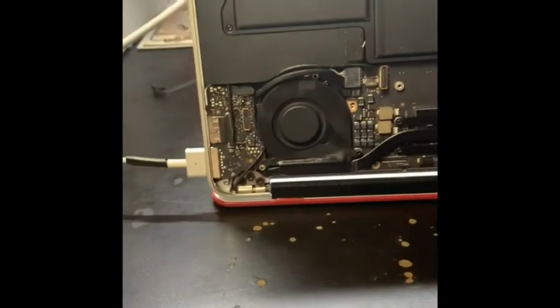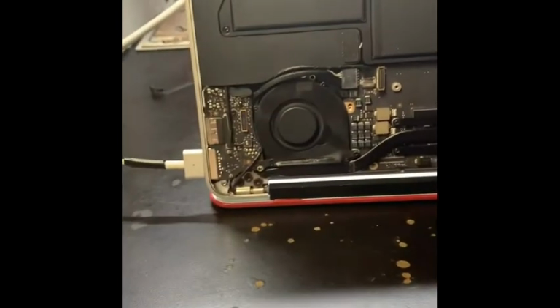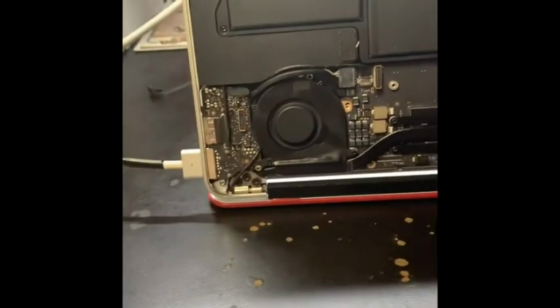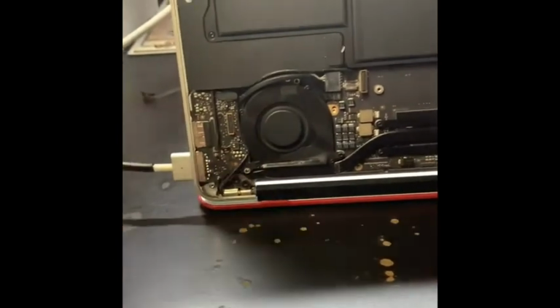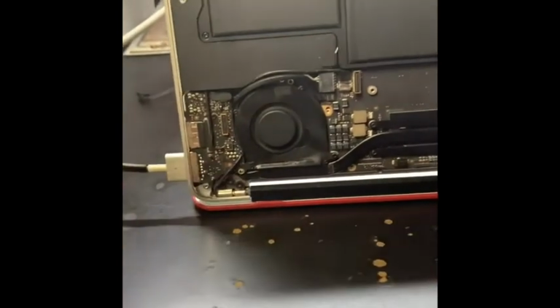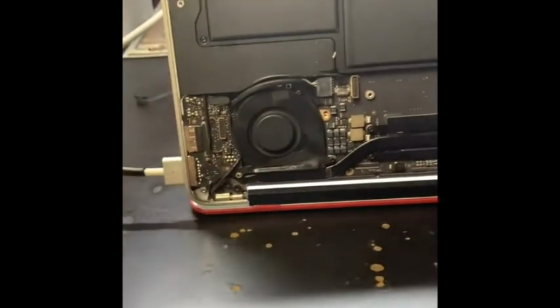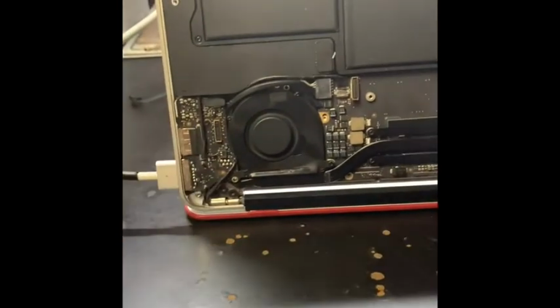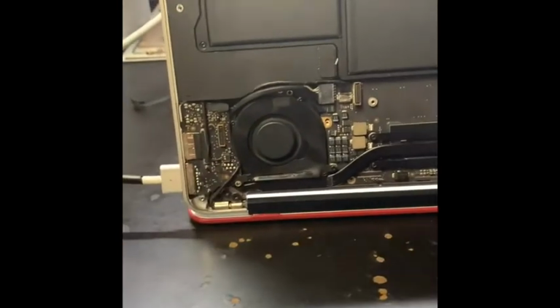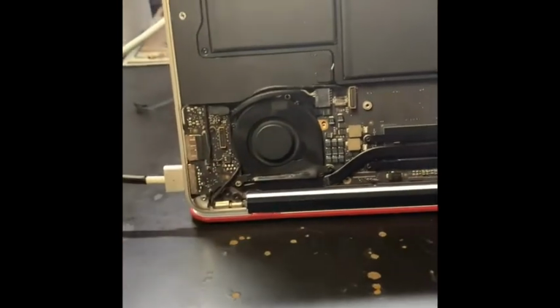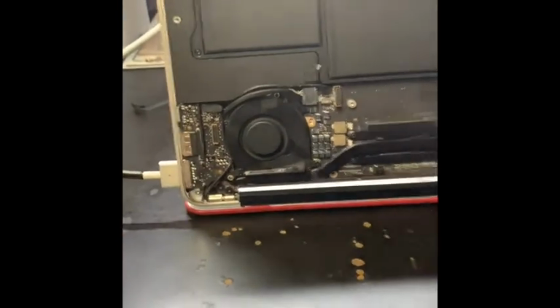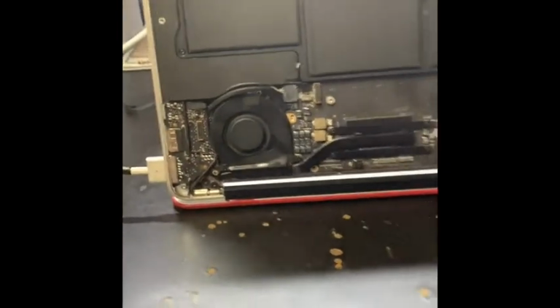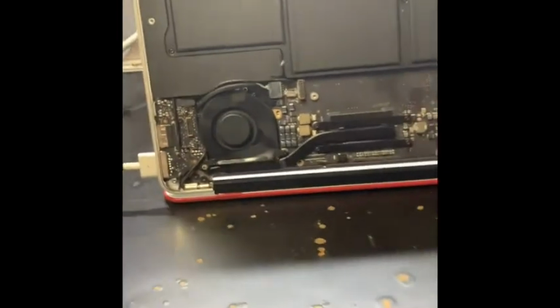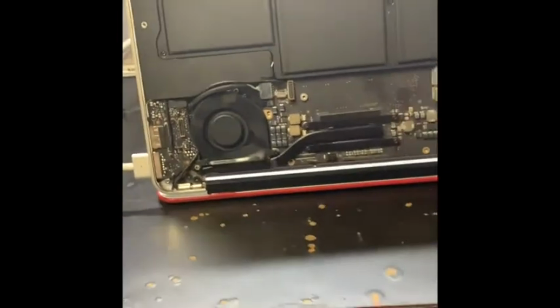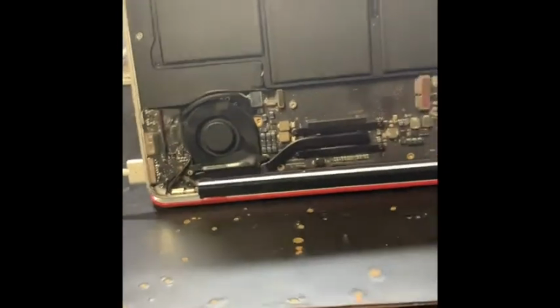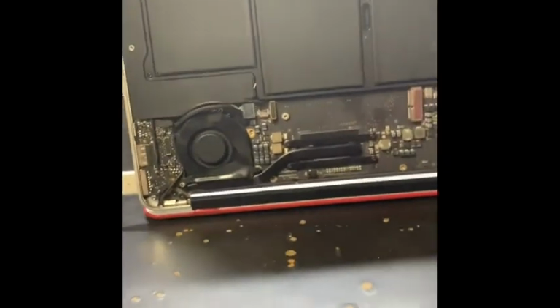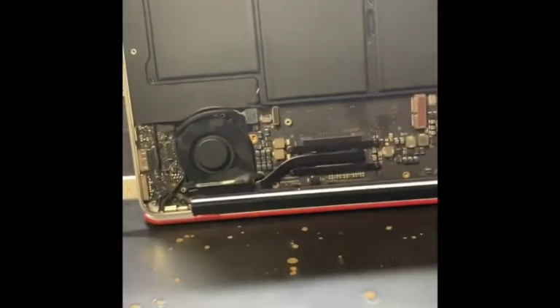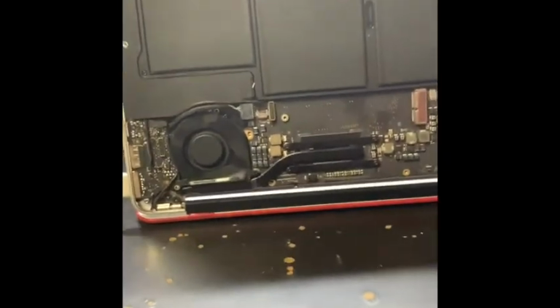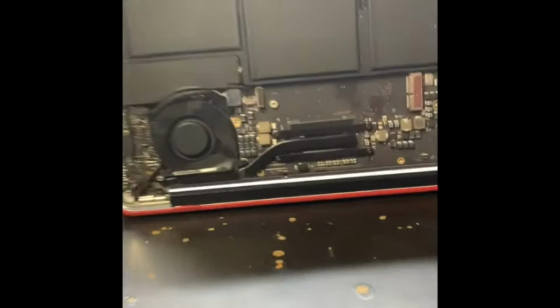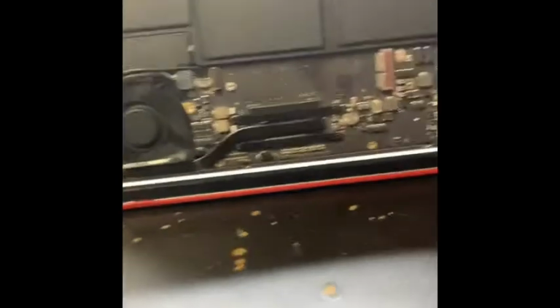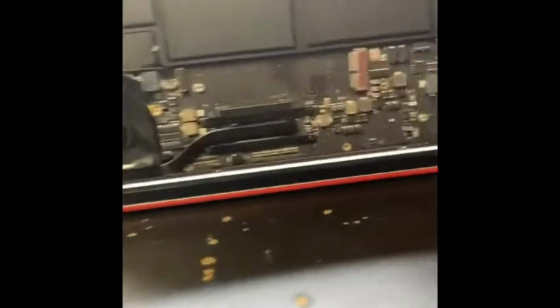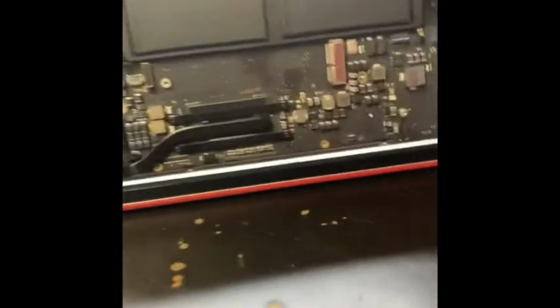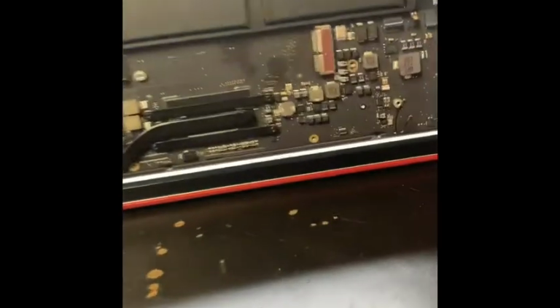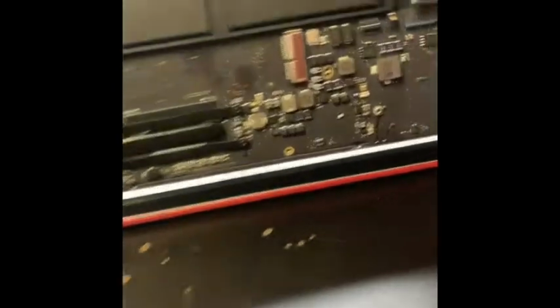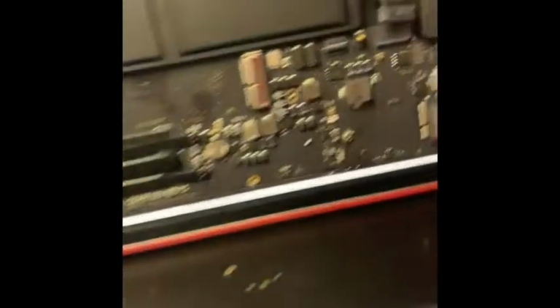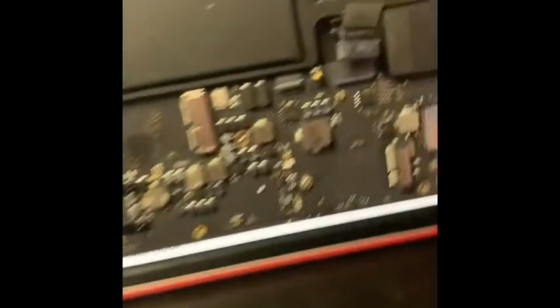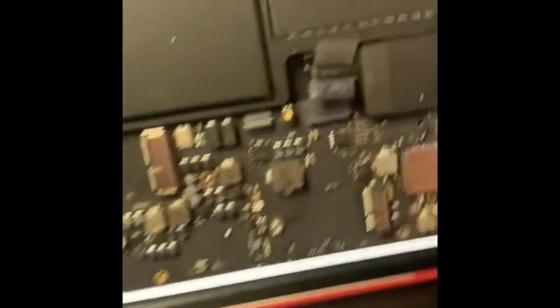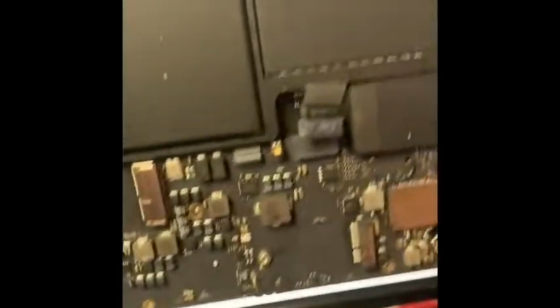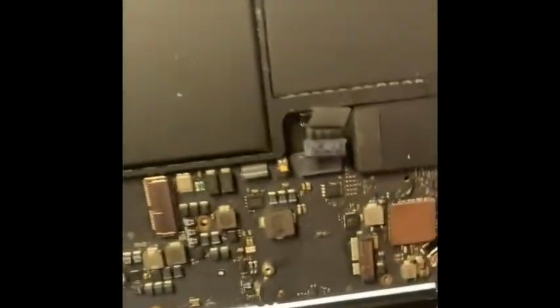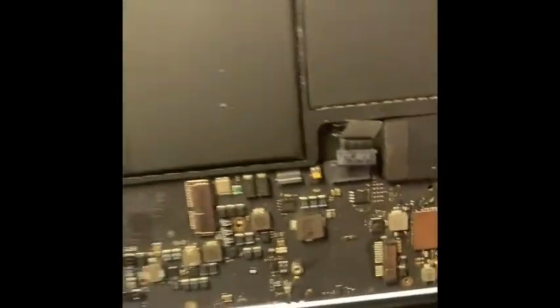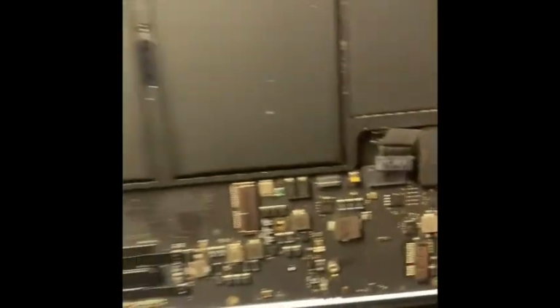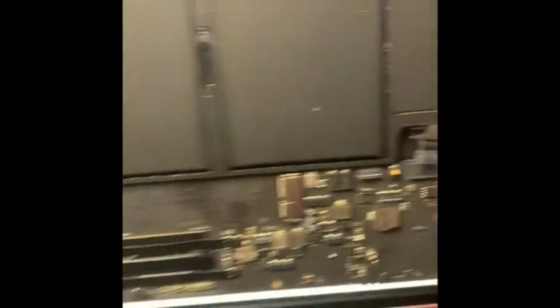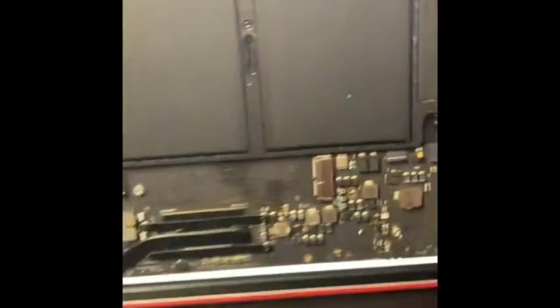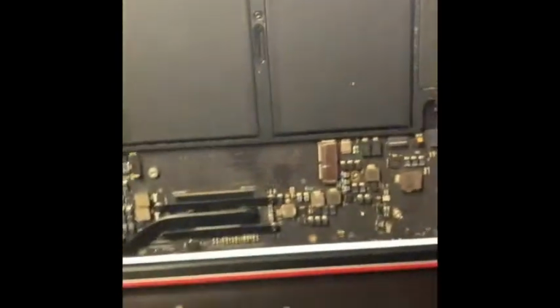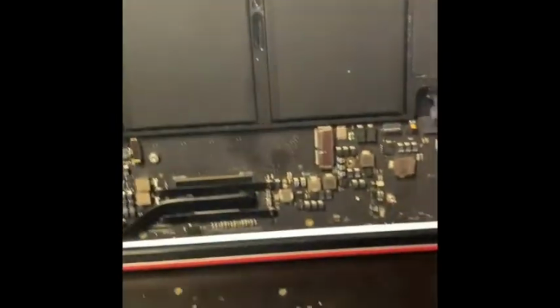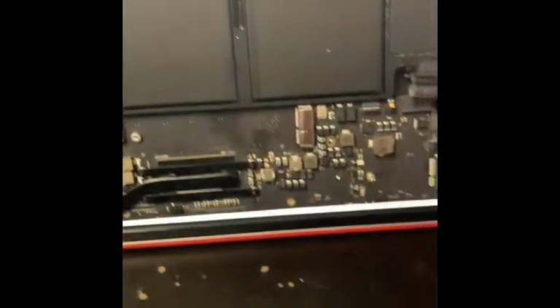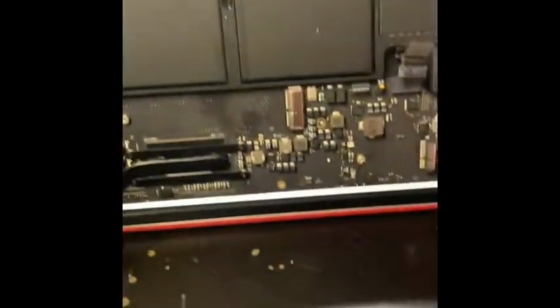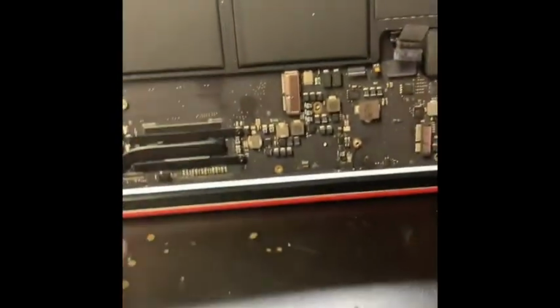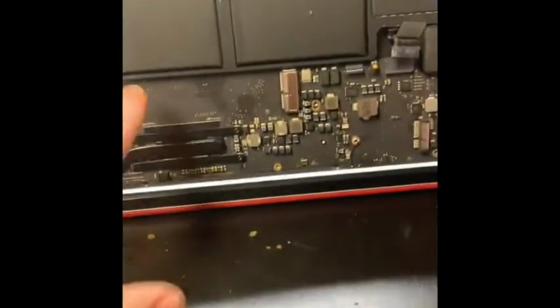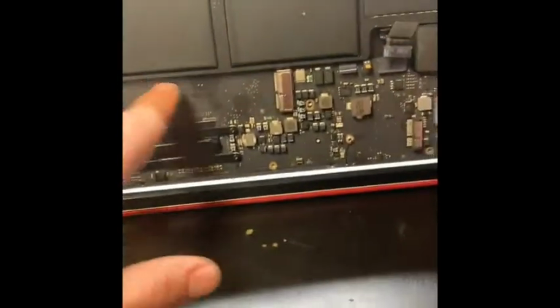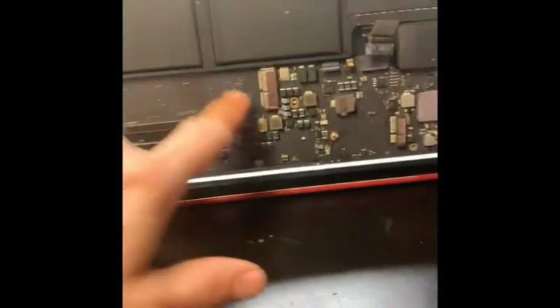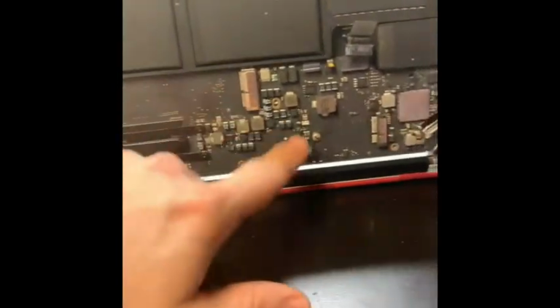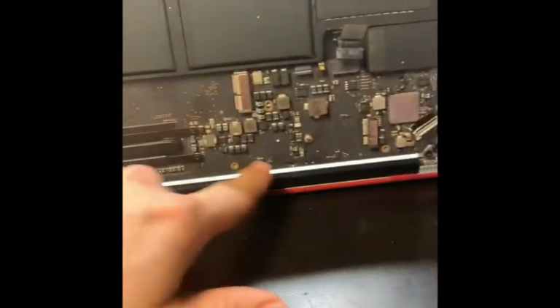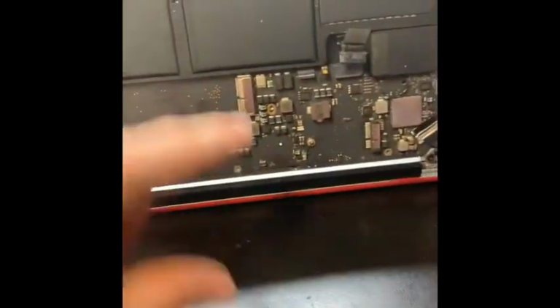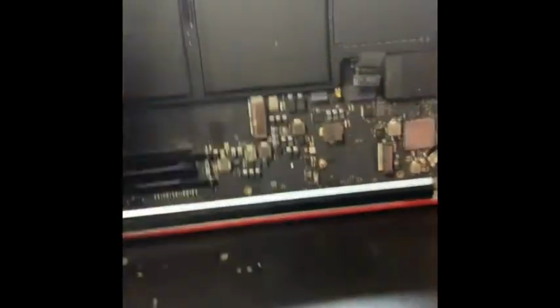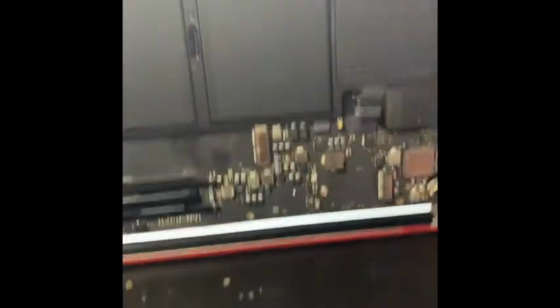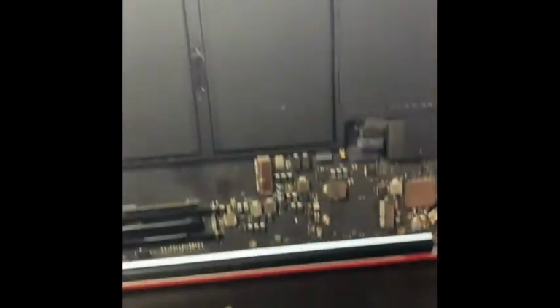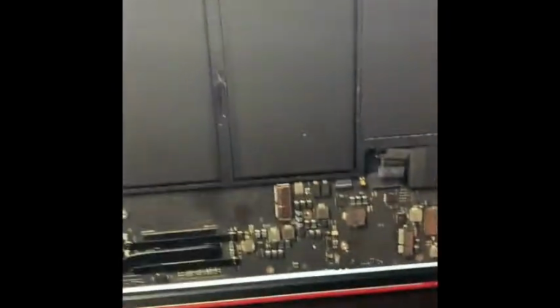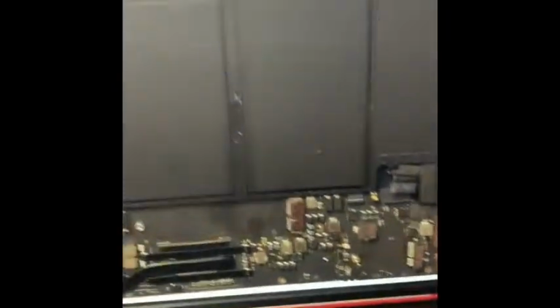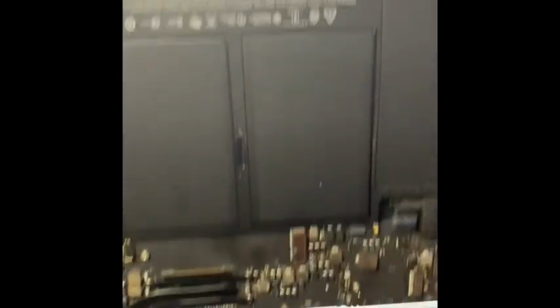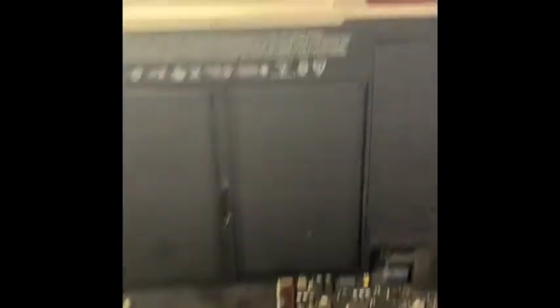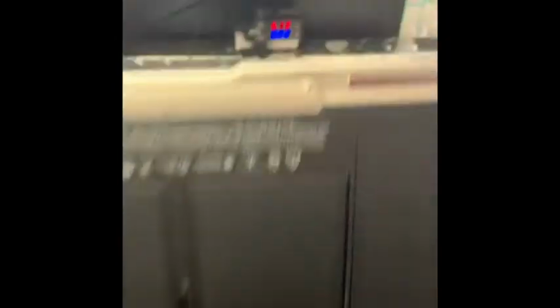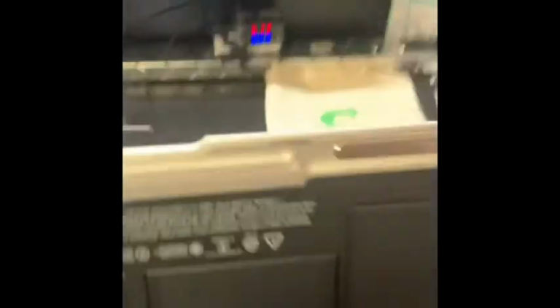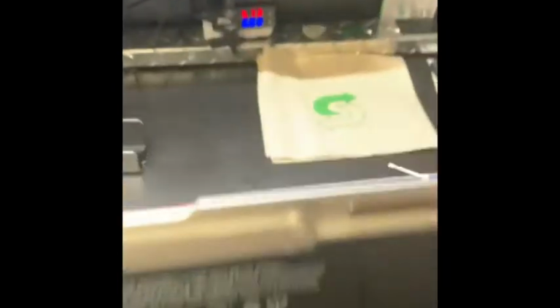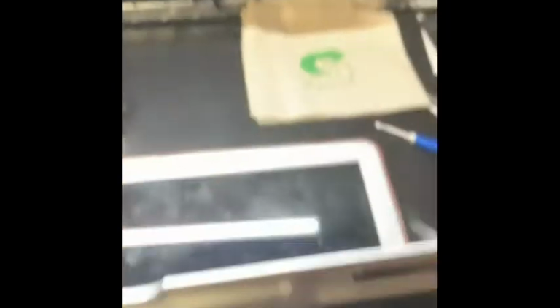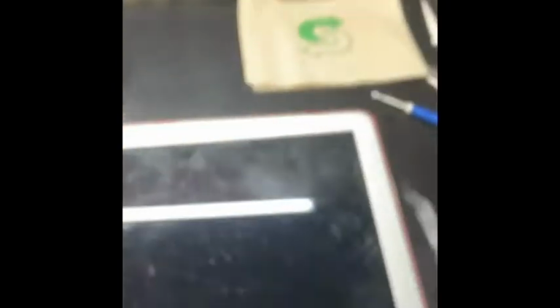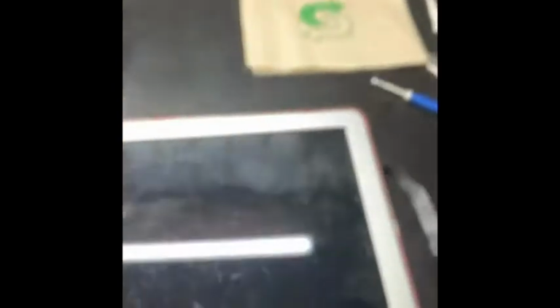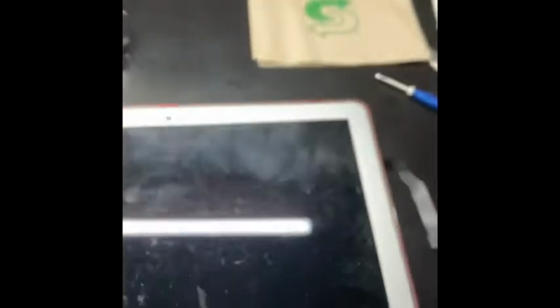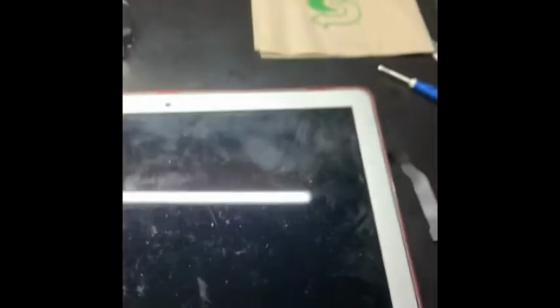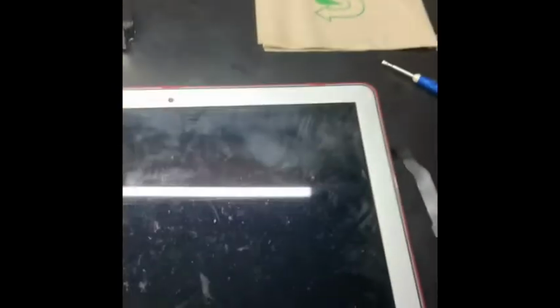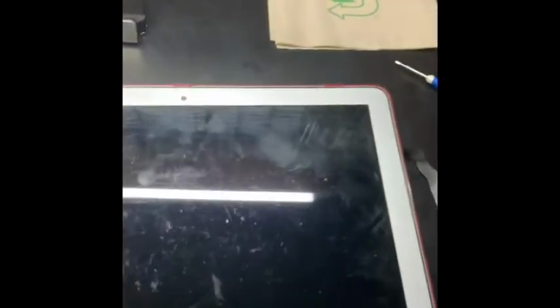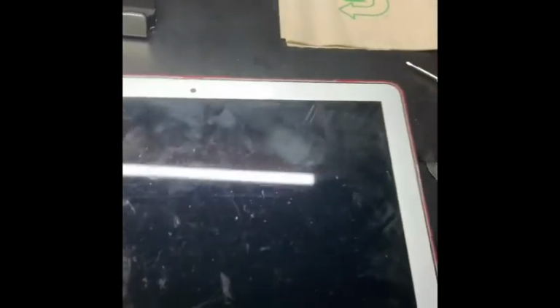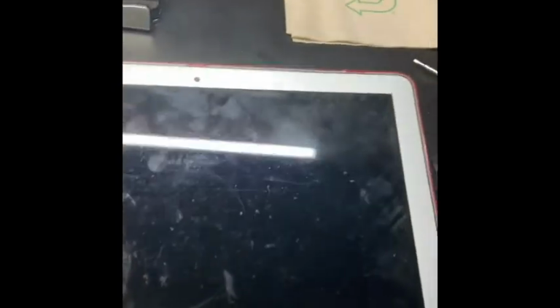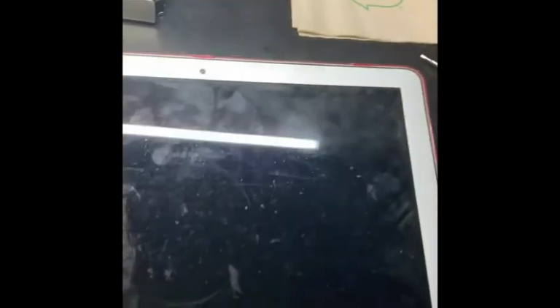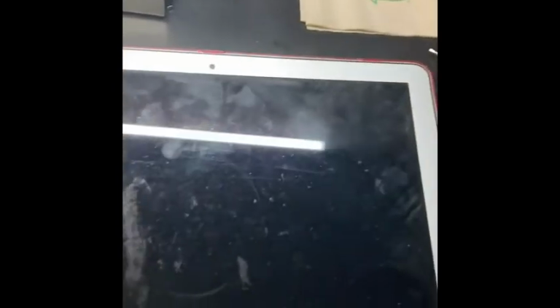That loud fan spinning meant something bad. Now we don't have the hard drive installed, so it's just going to give me the question mark folder.